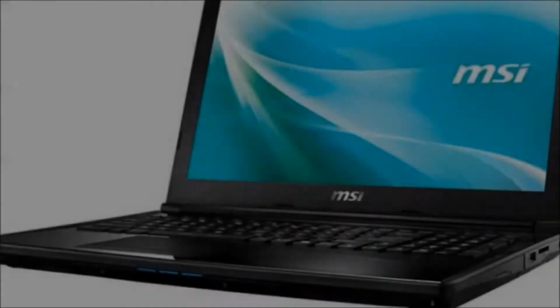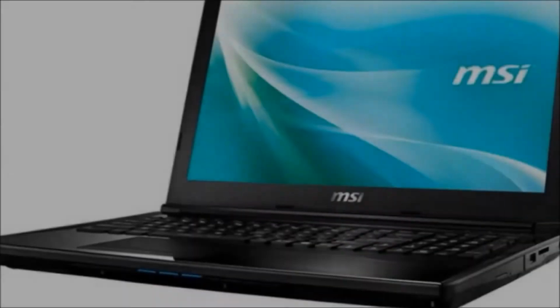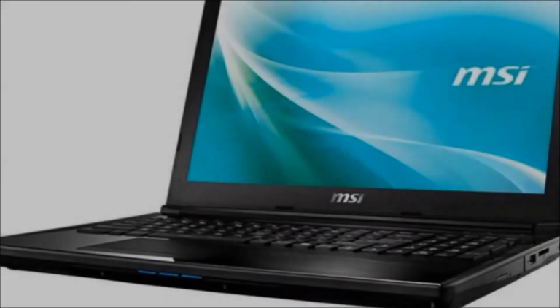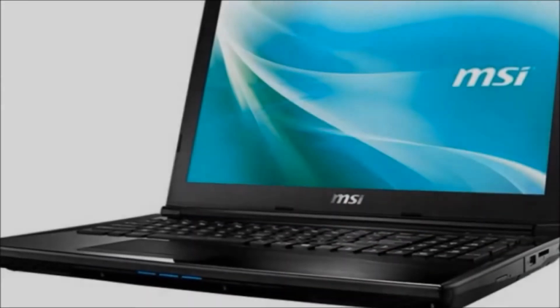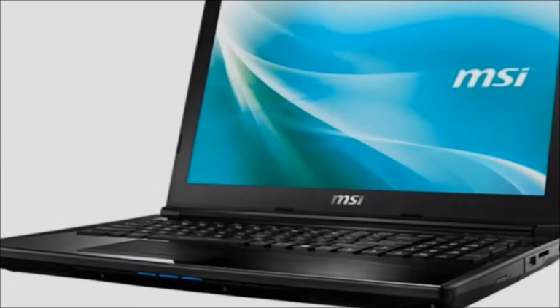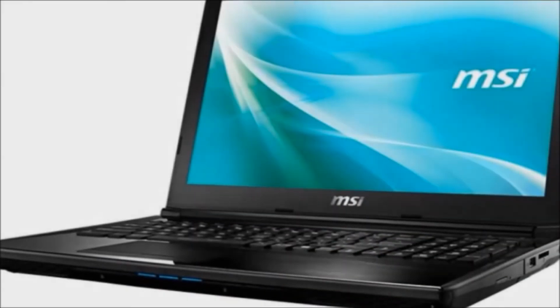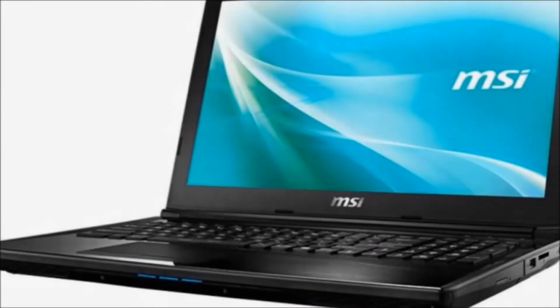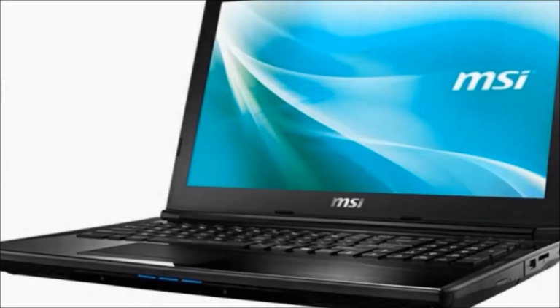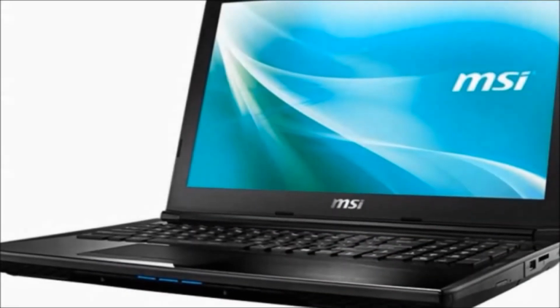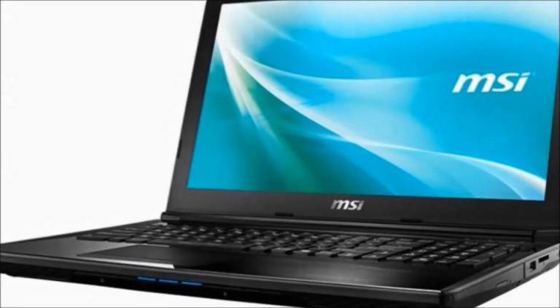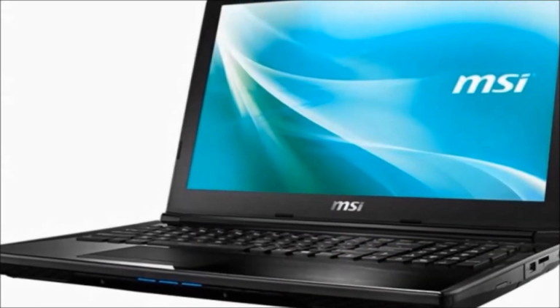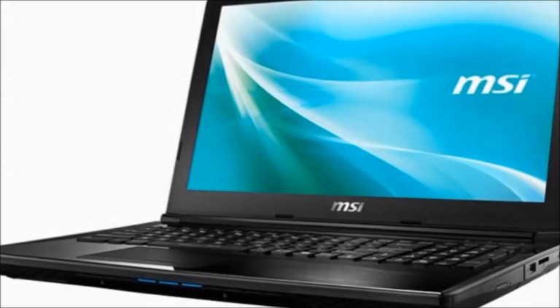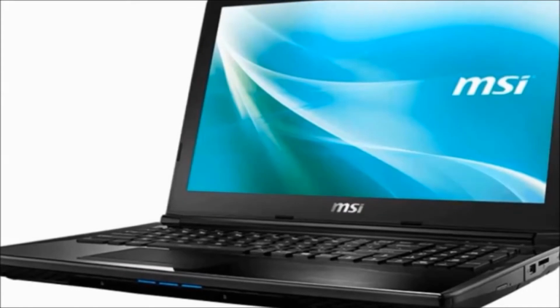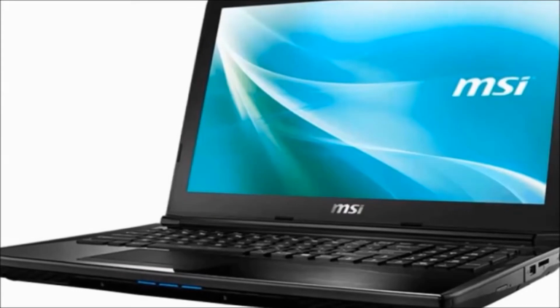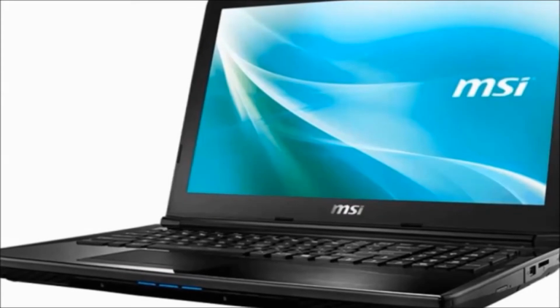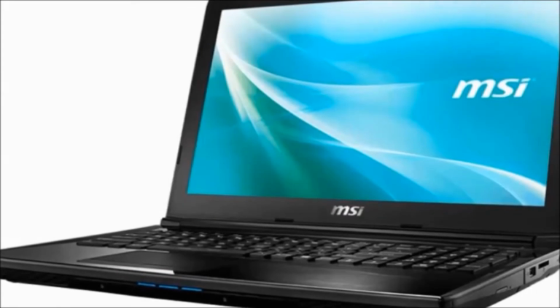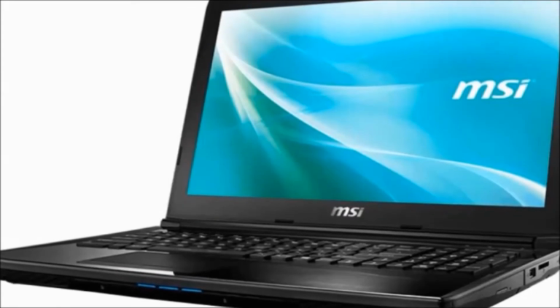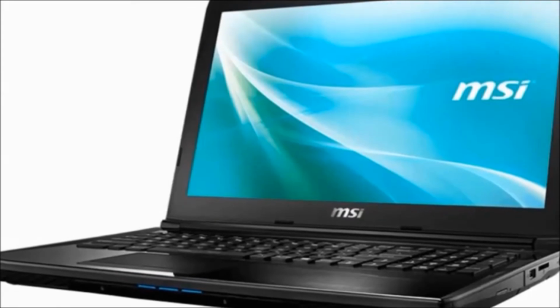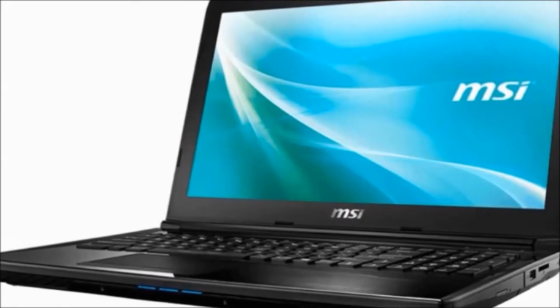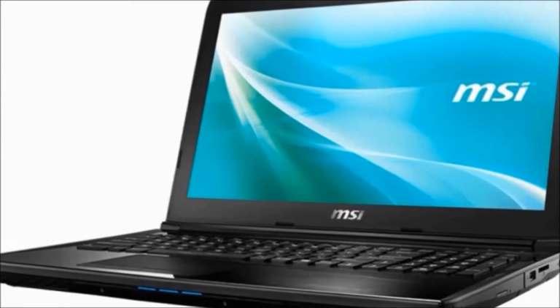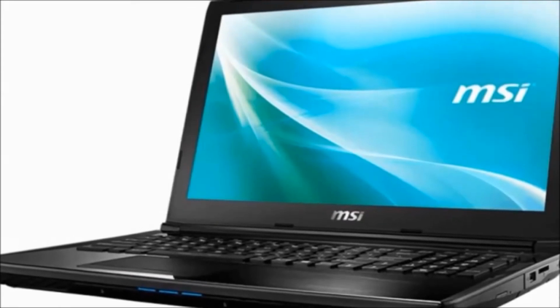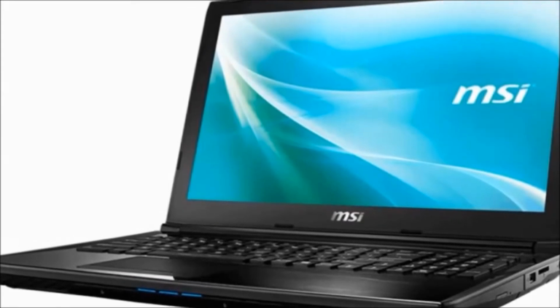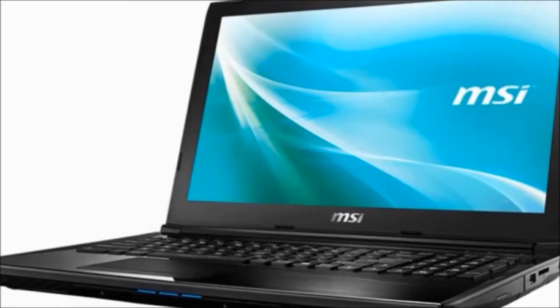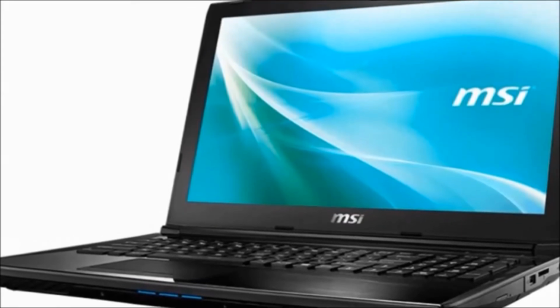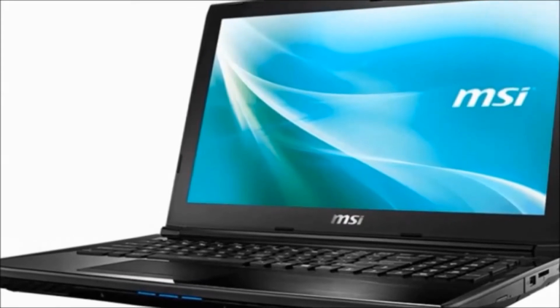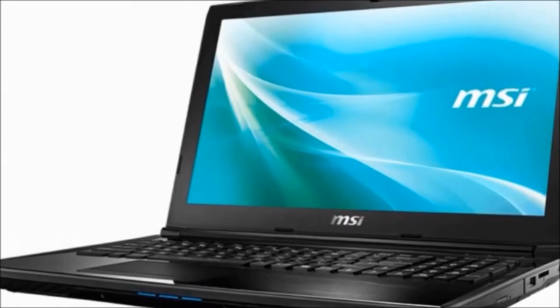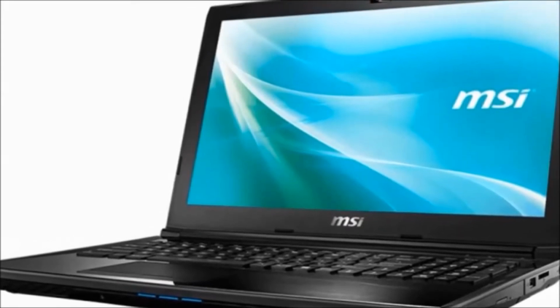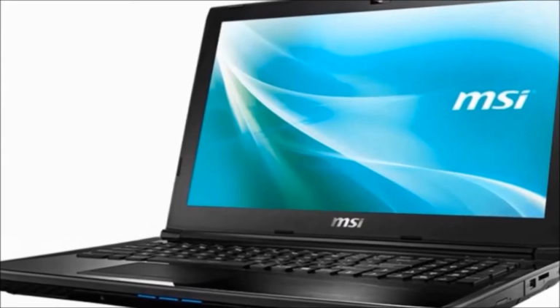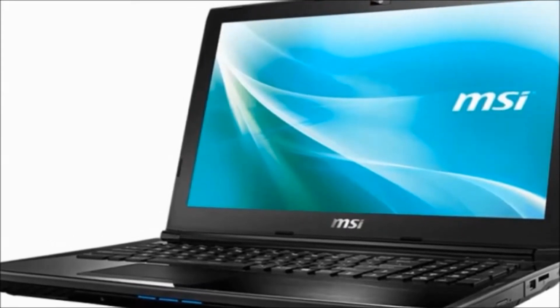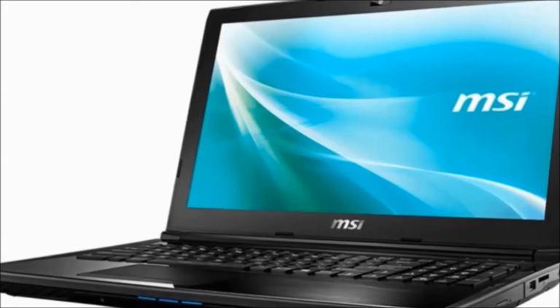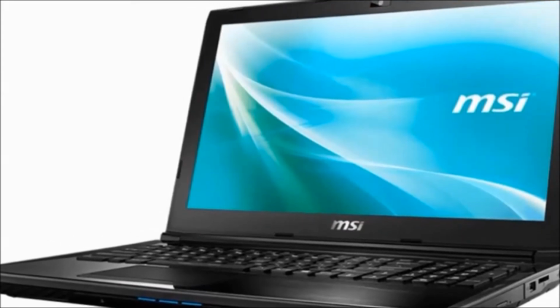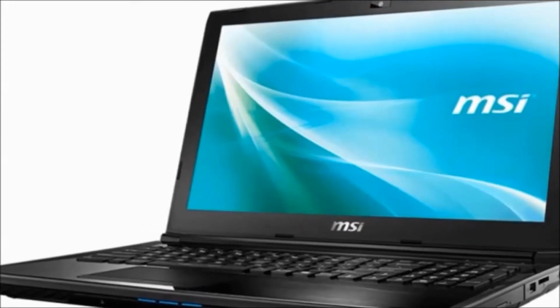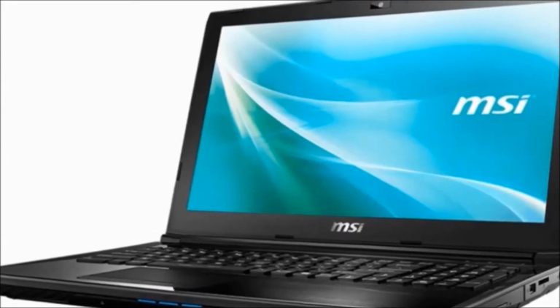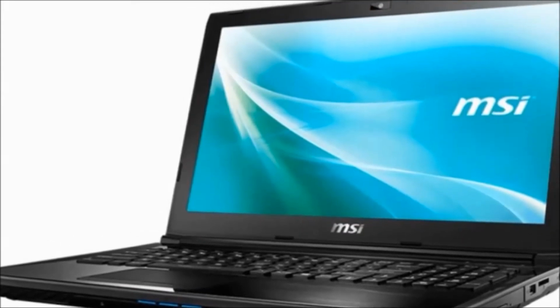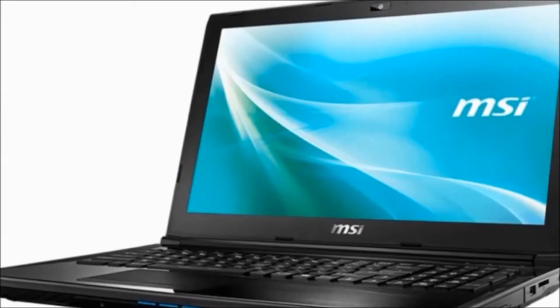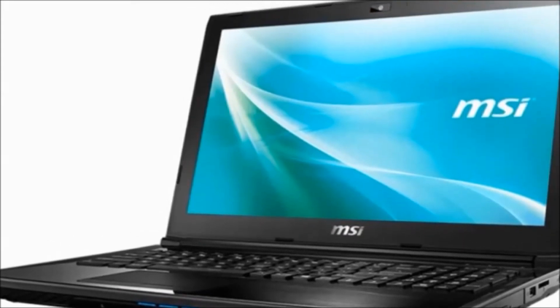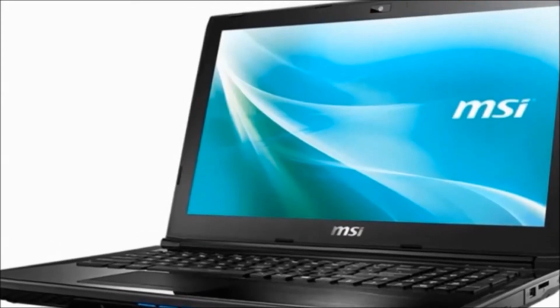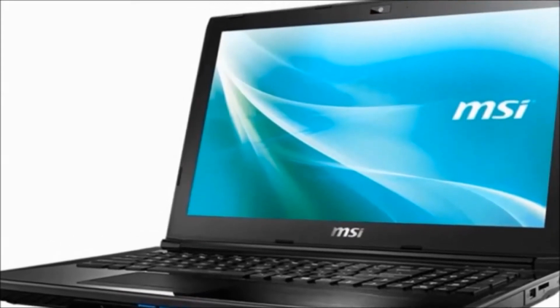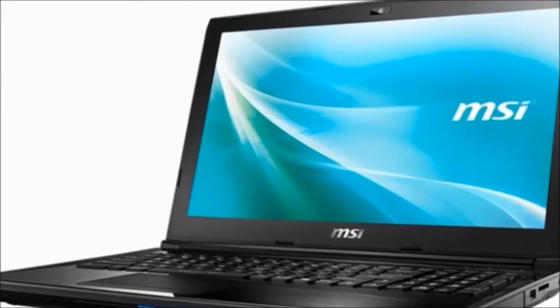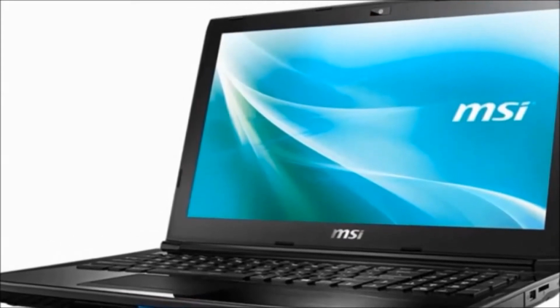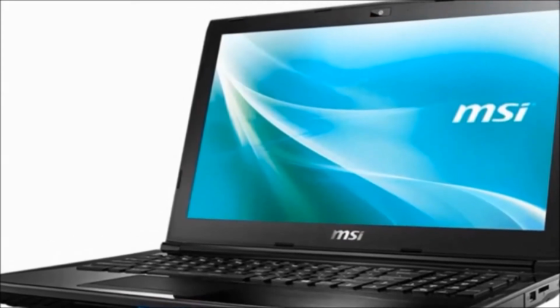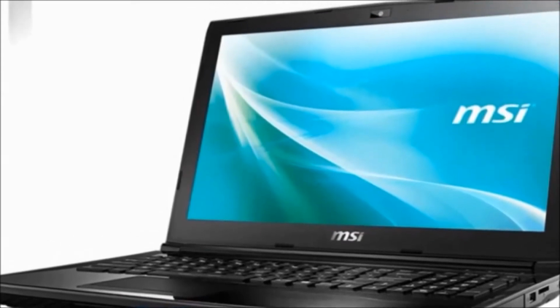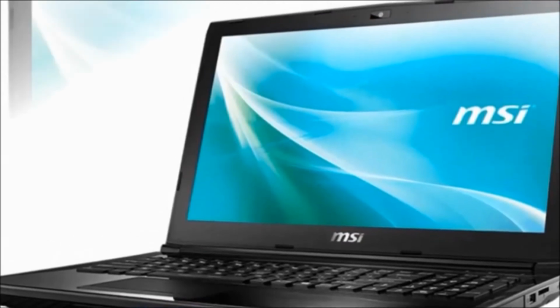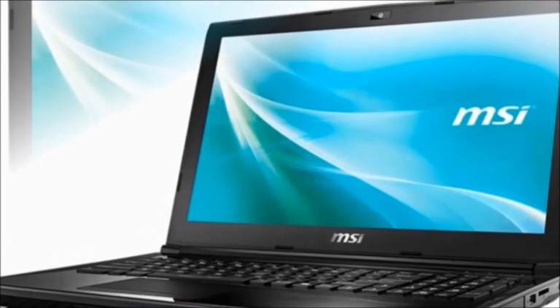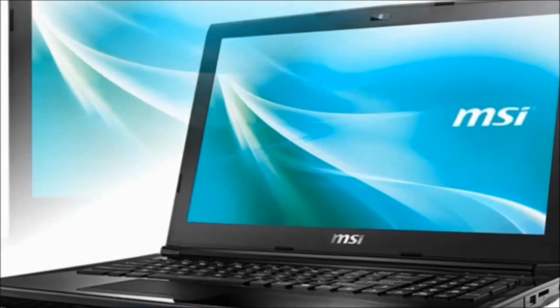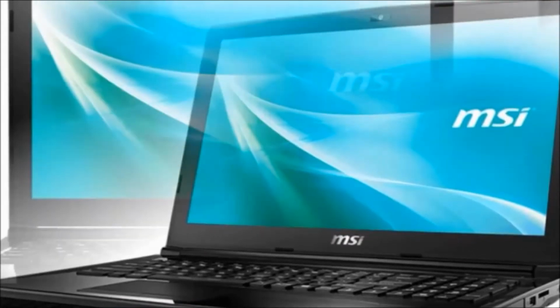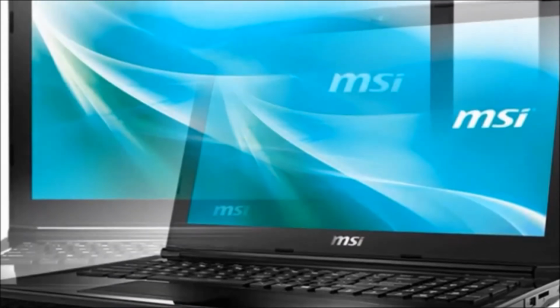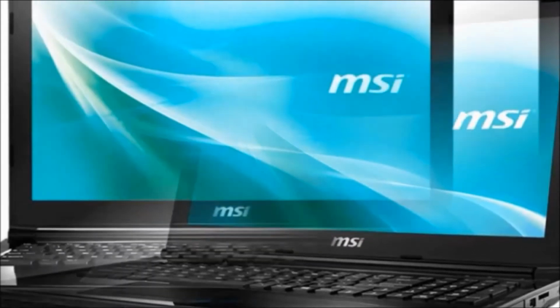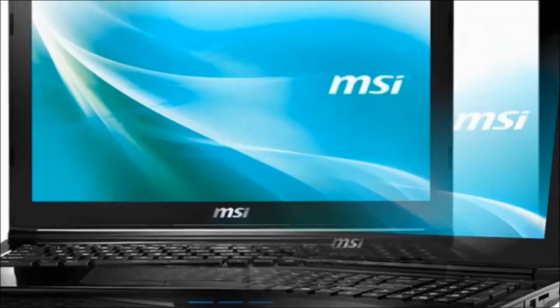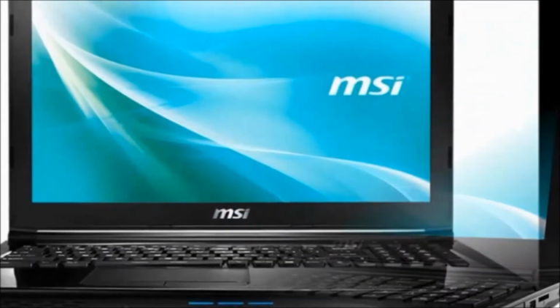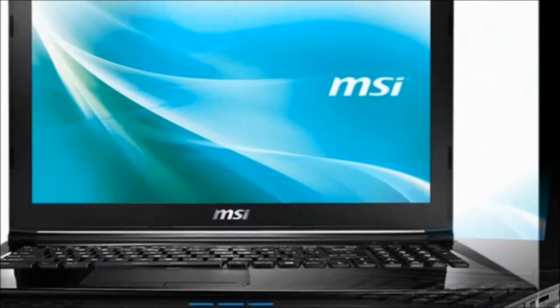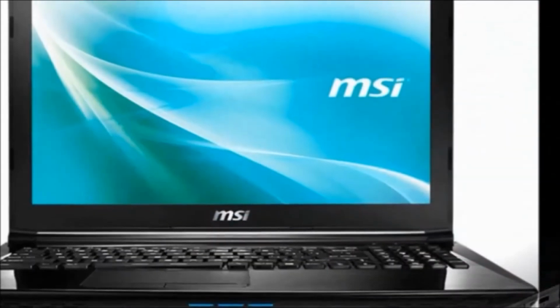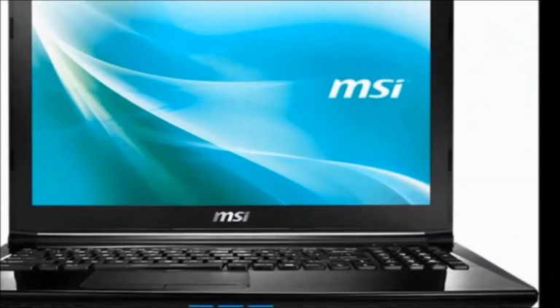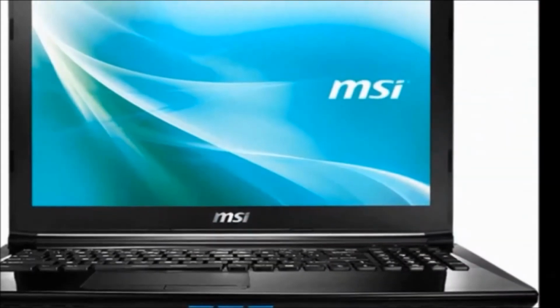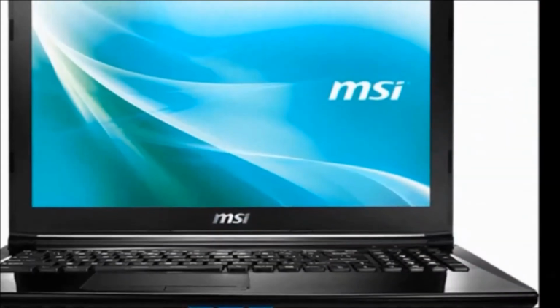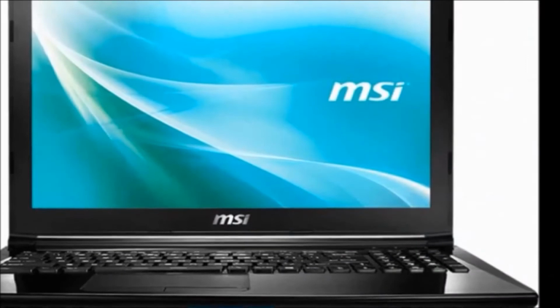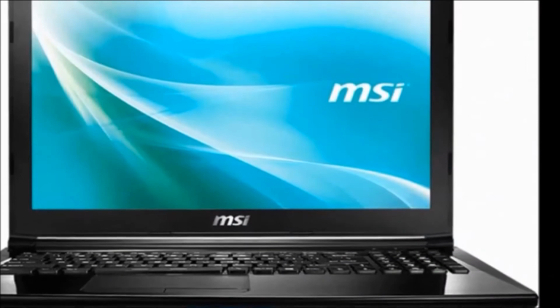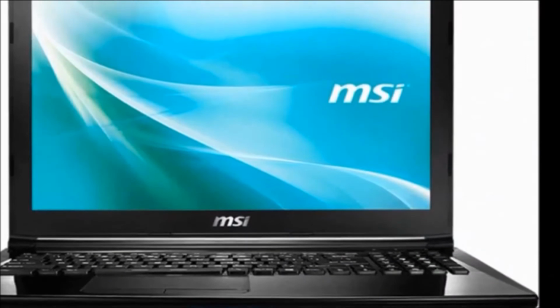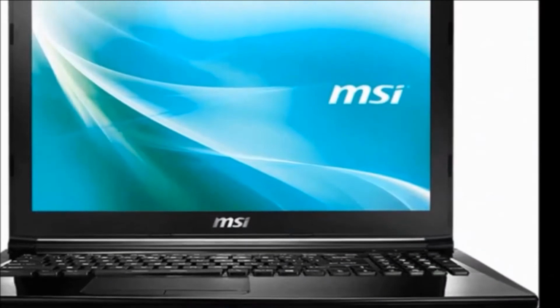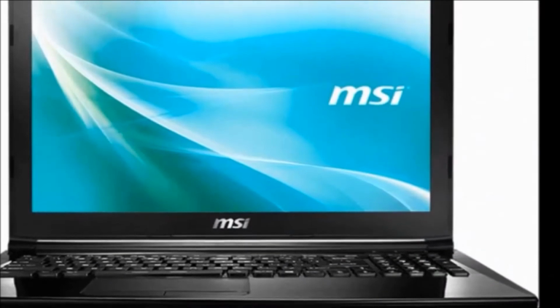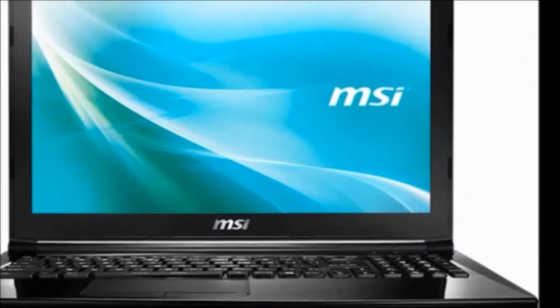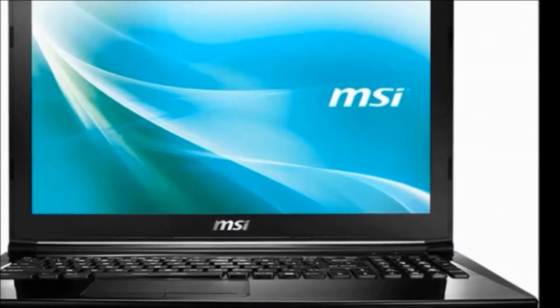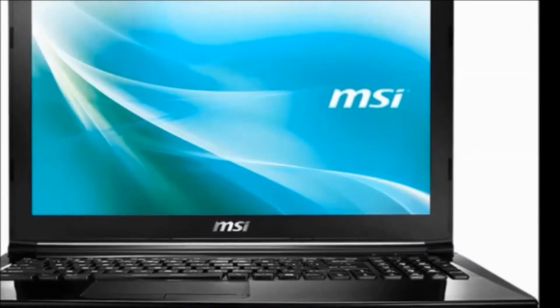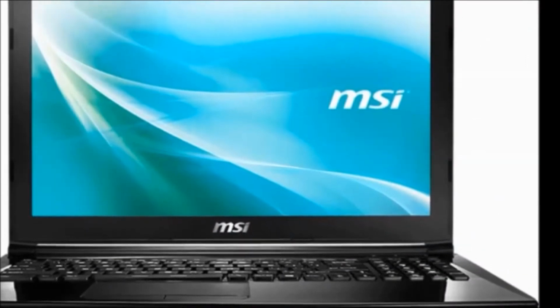Hi guys, how are you? Welcome to DreamView. I will tell you about the MSI GV Series Core i5 7th generation laptop.